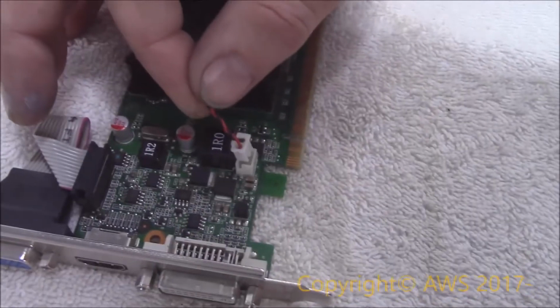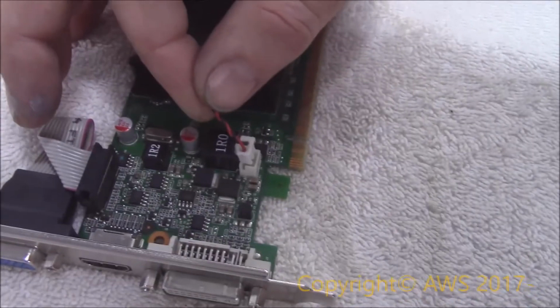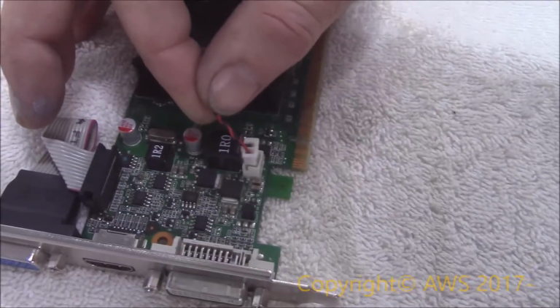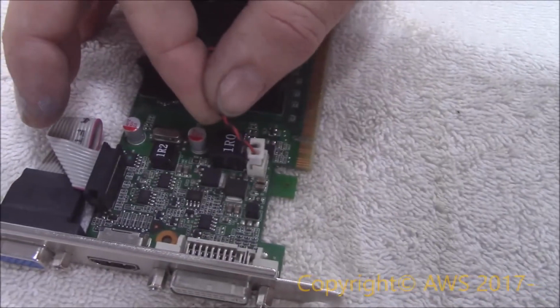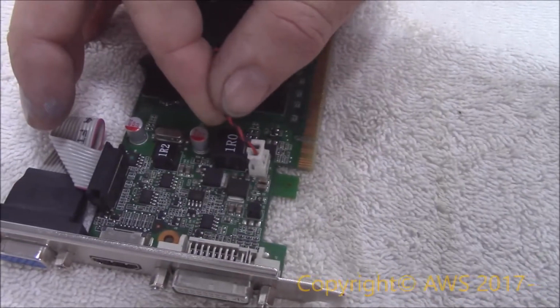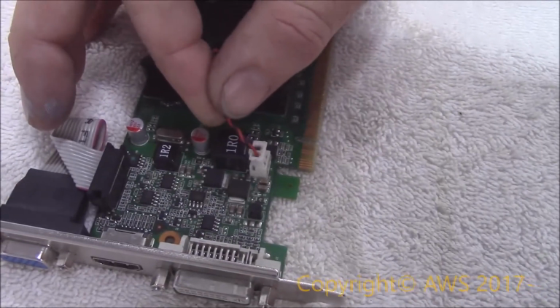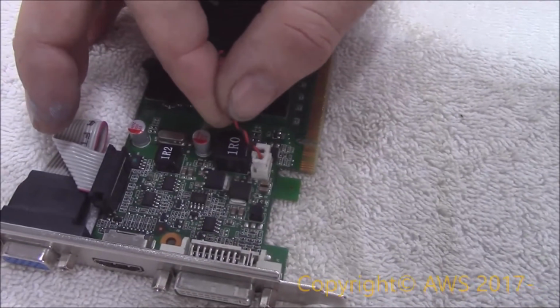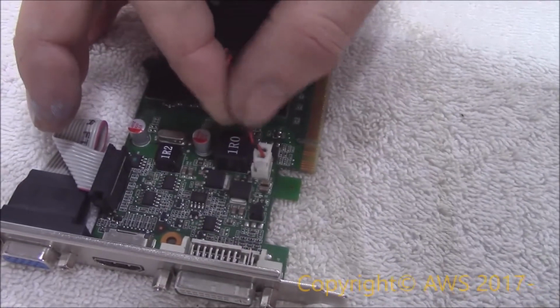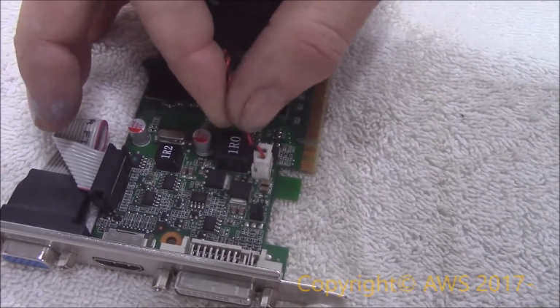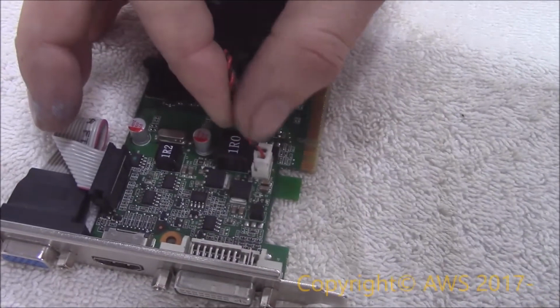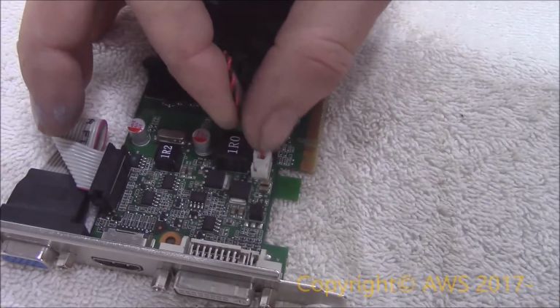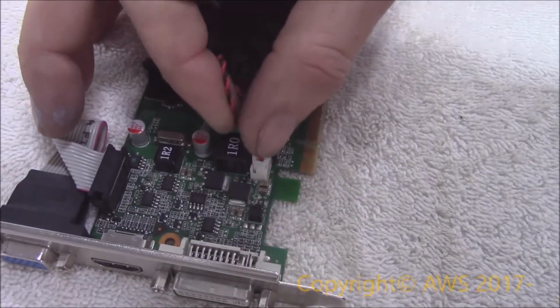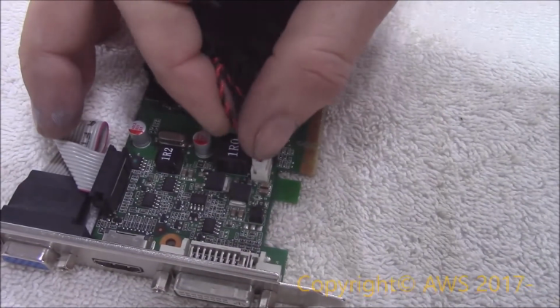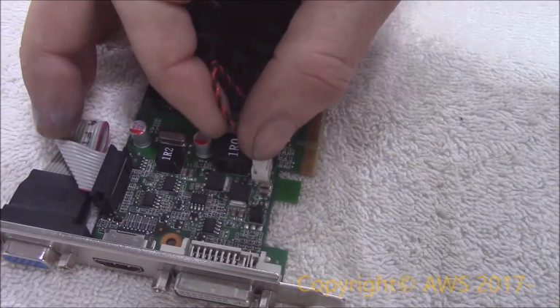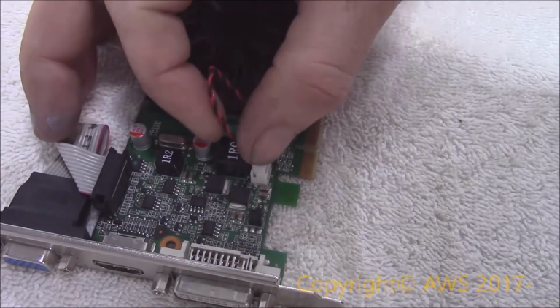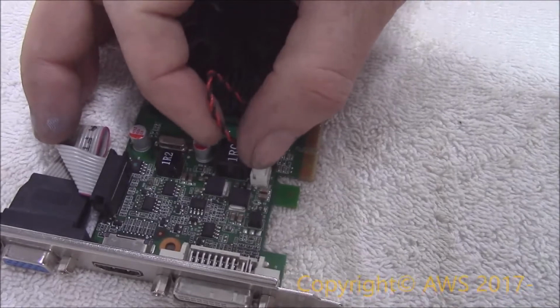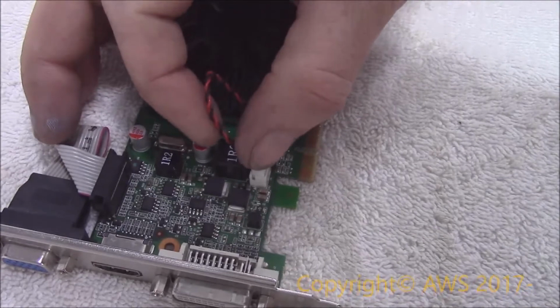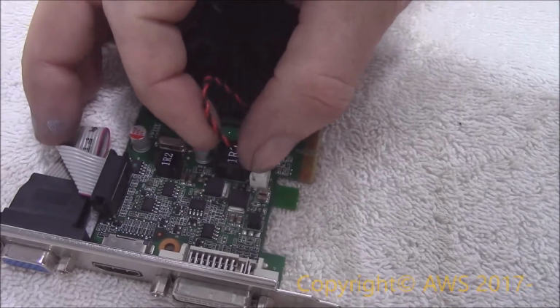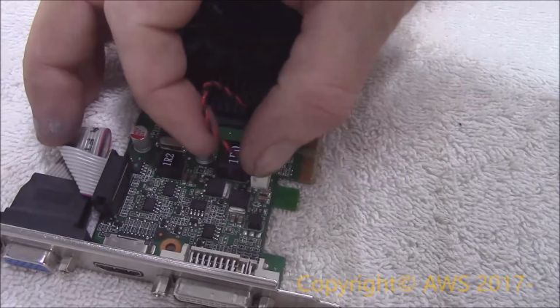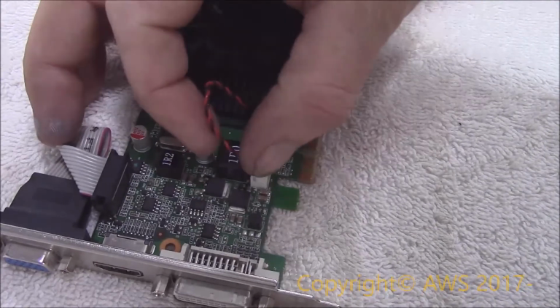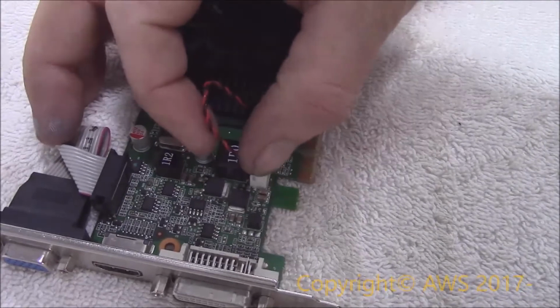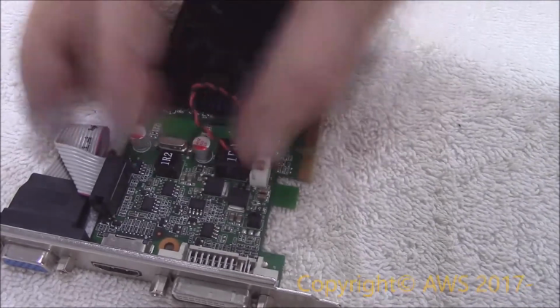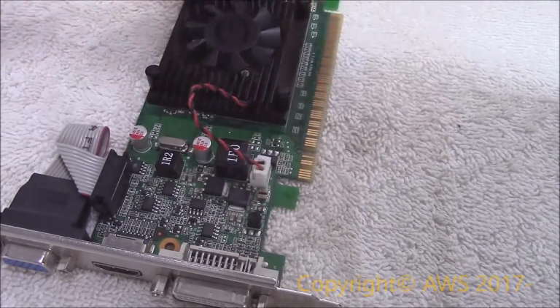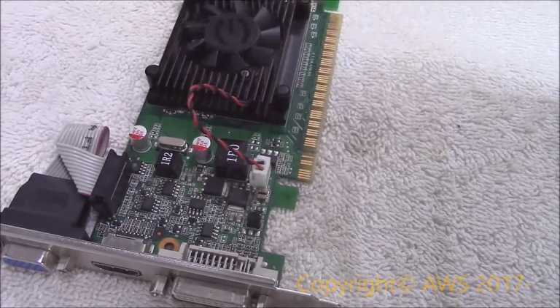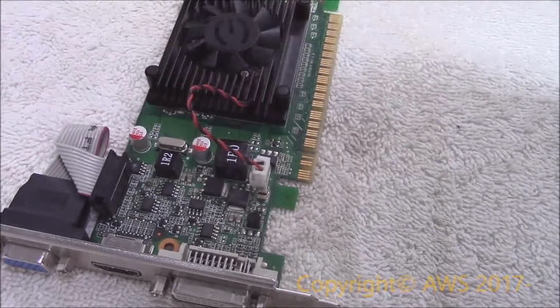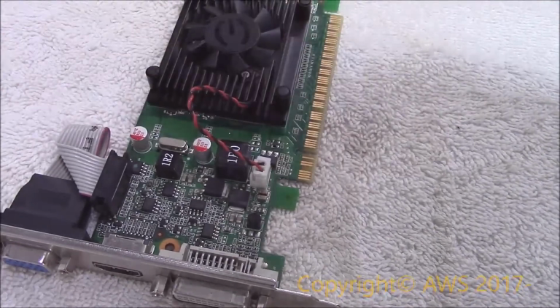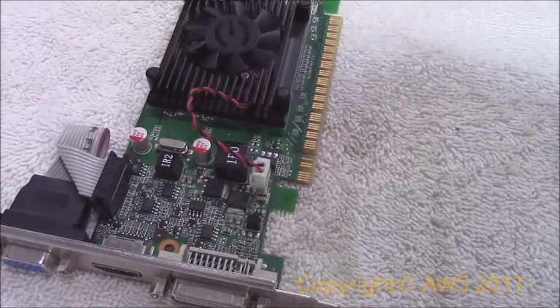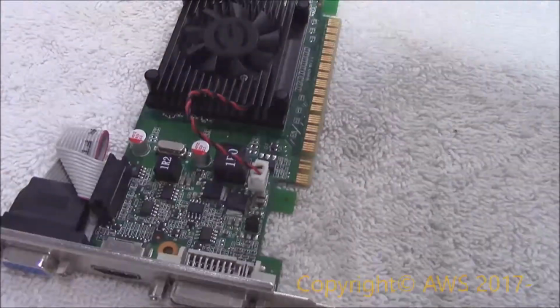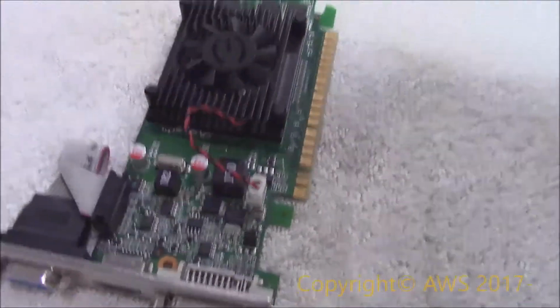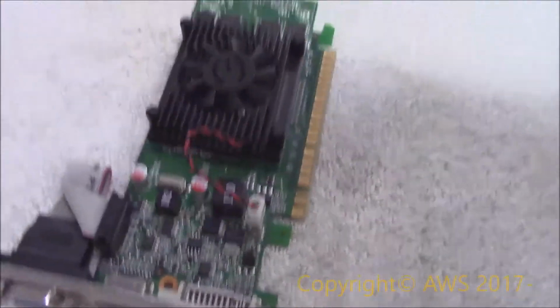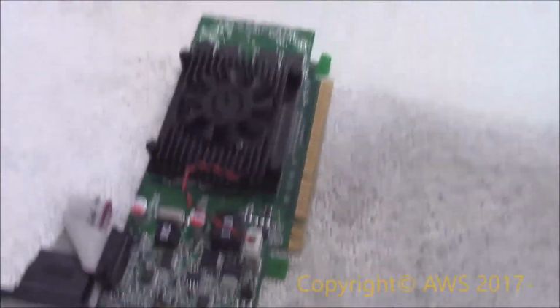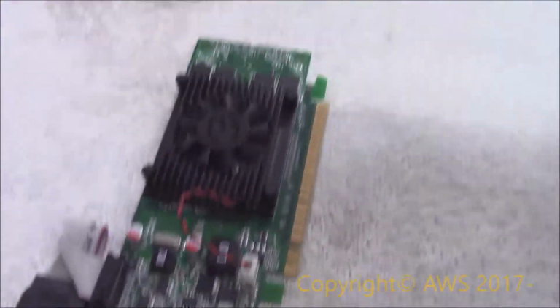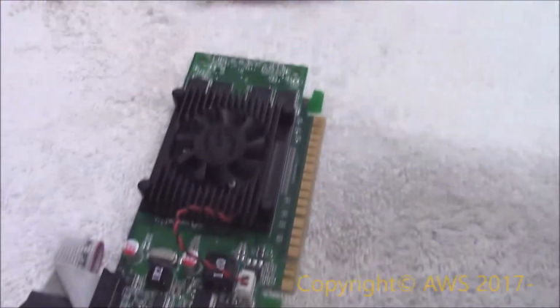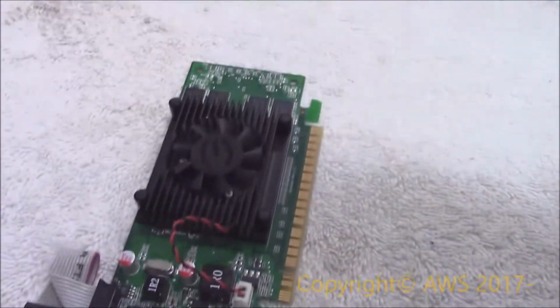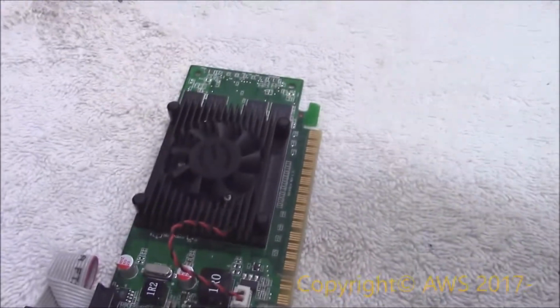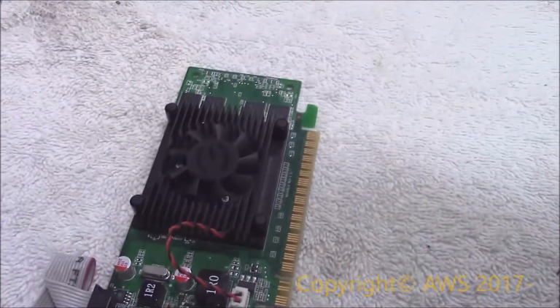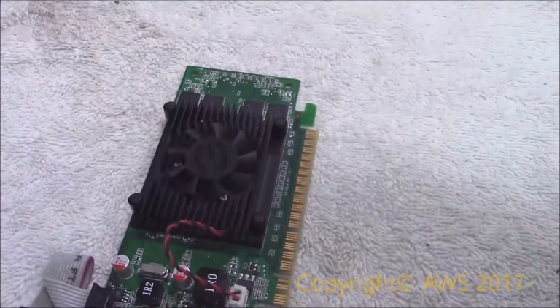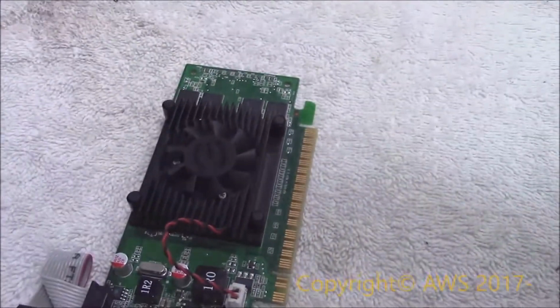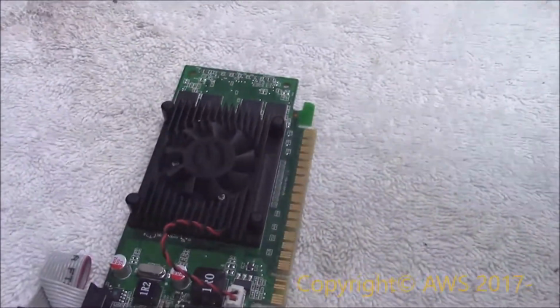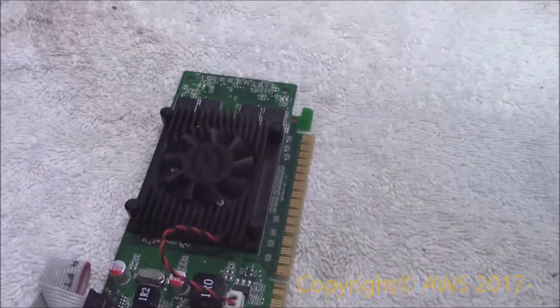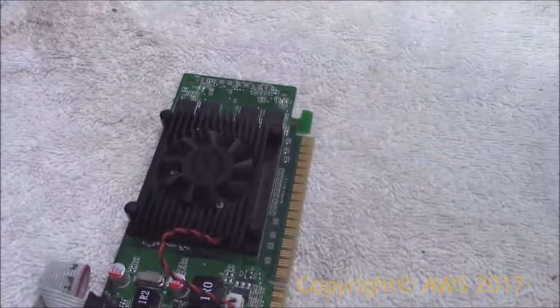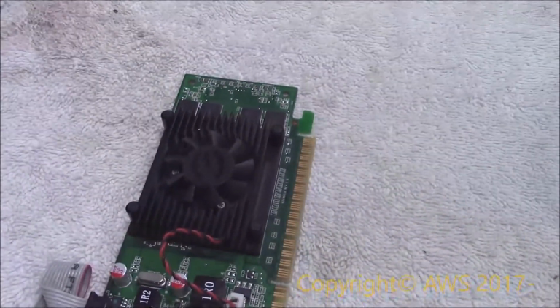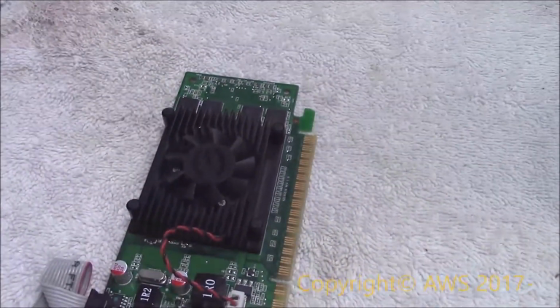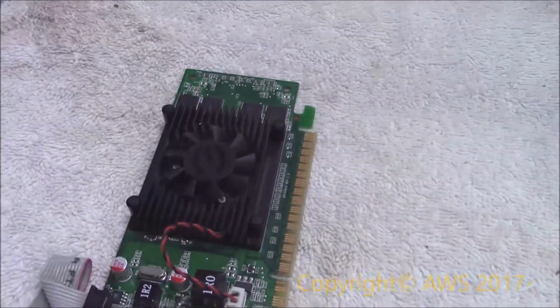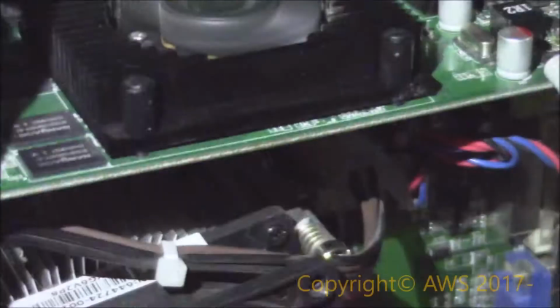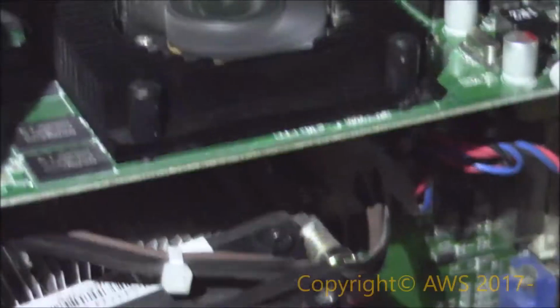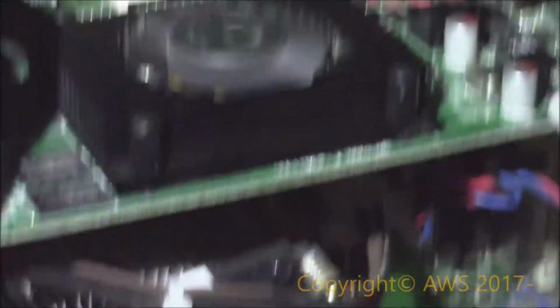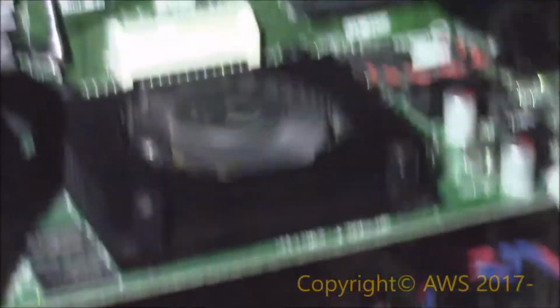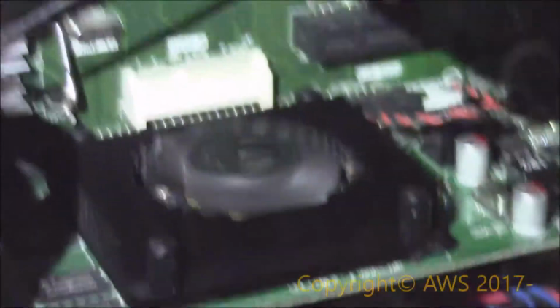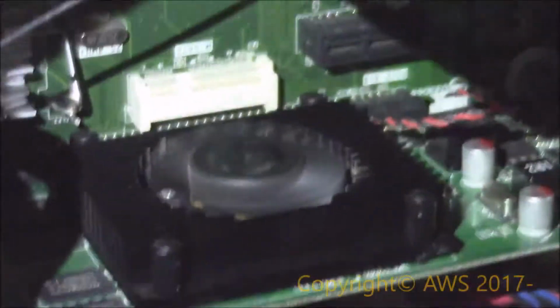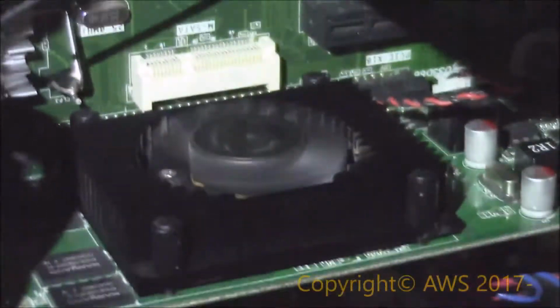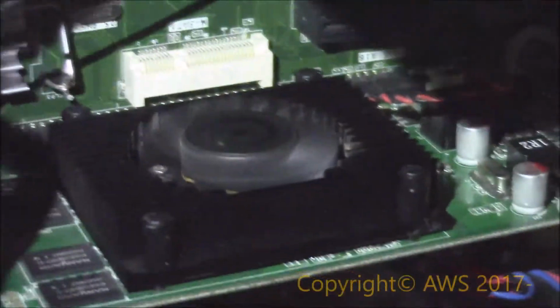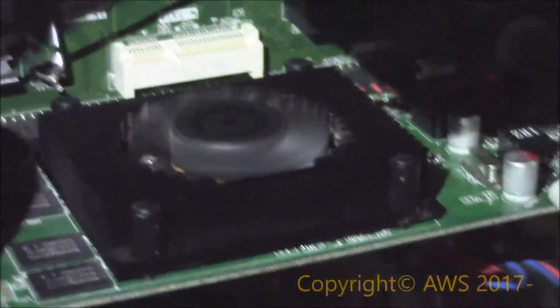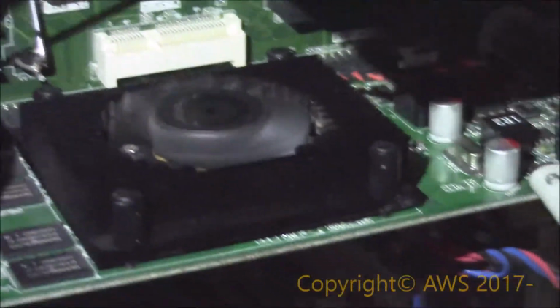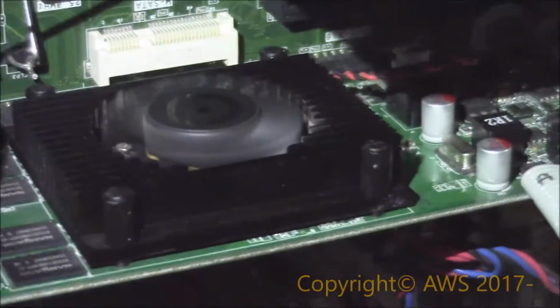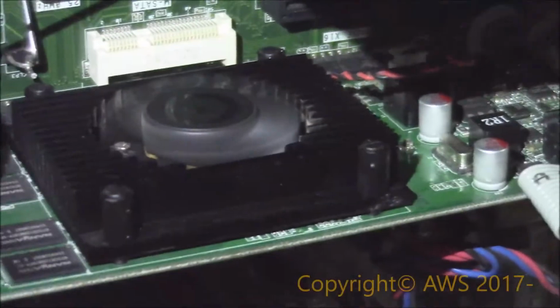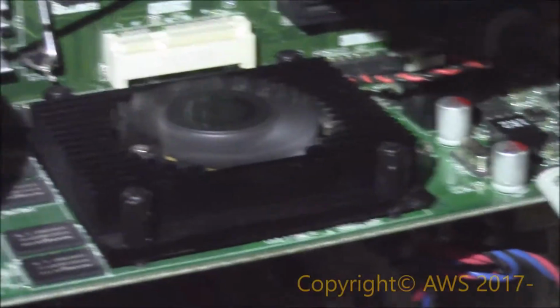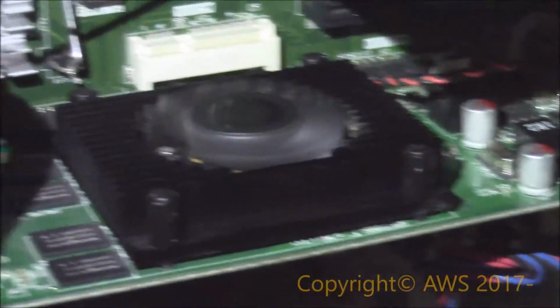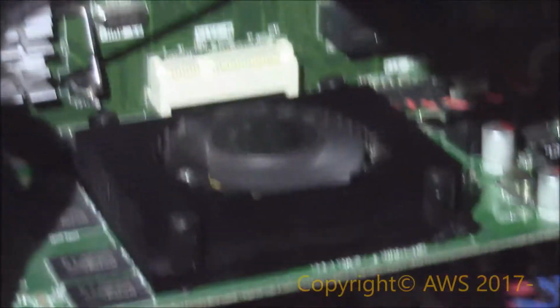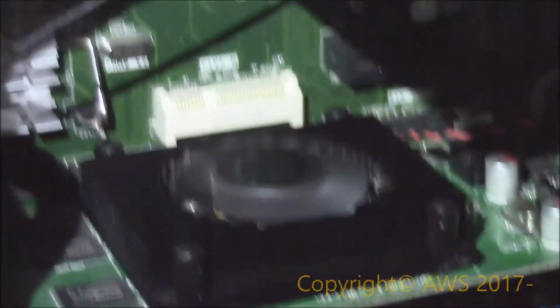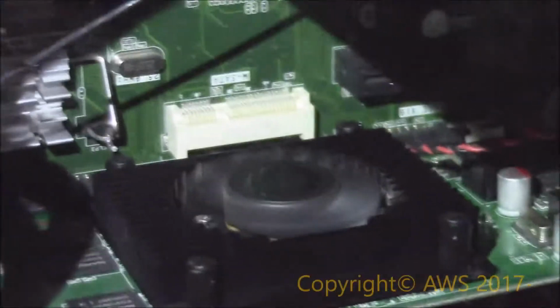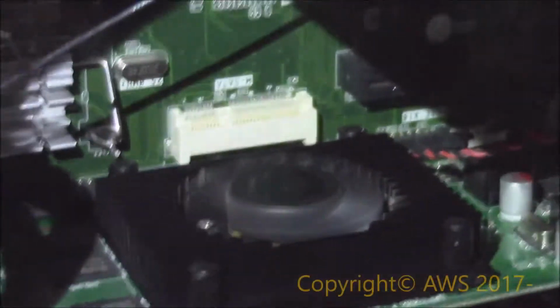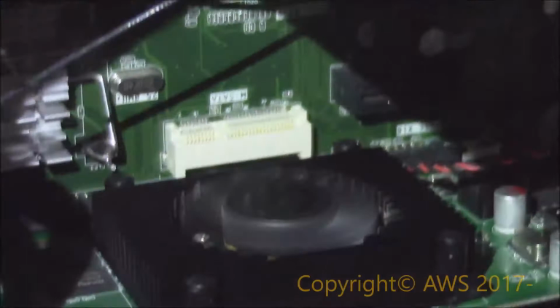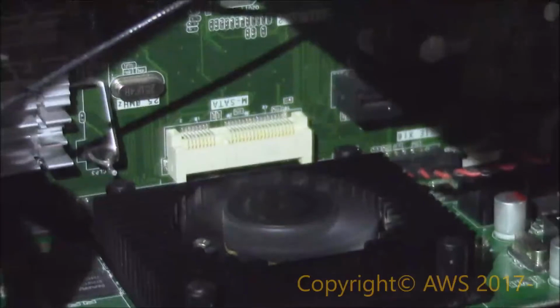Once in place, I plugged the fan back into the board. It worked! I made this video with it, and no glitches.